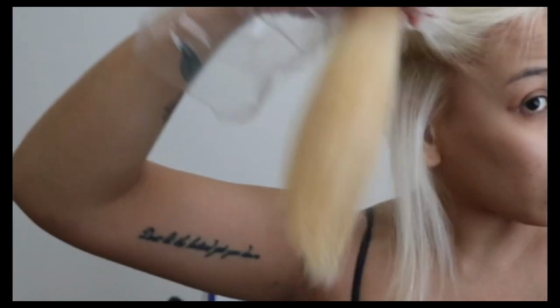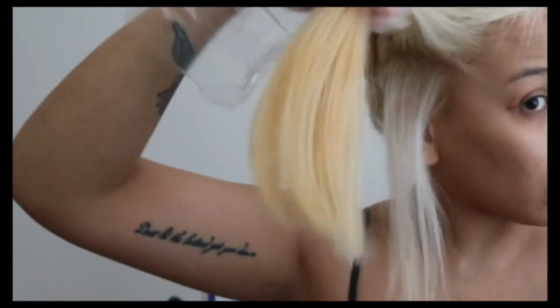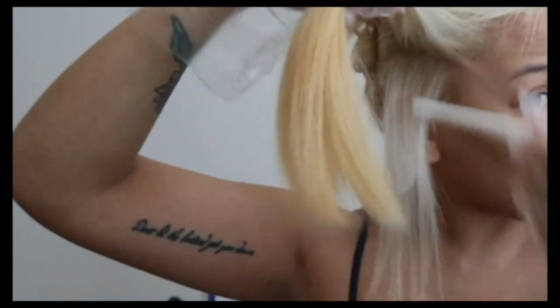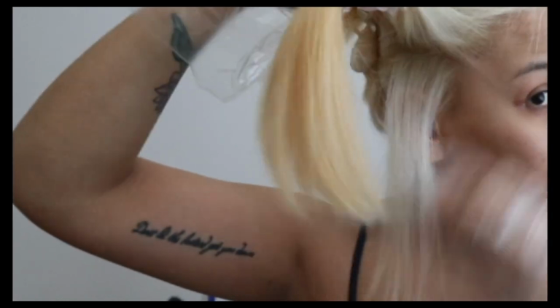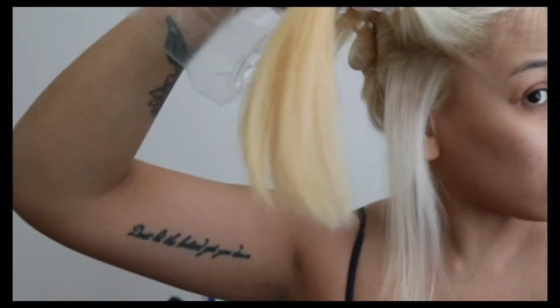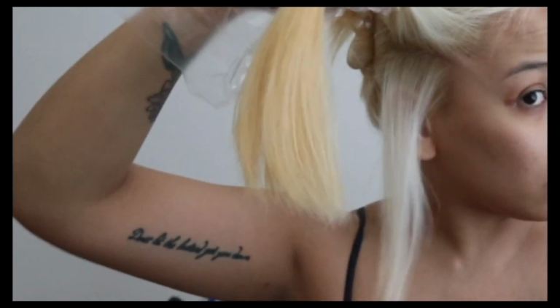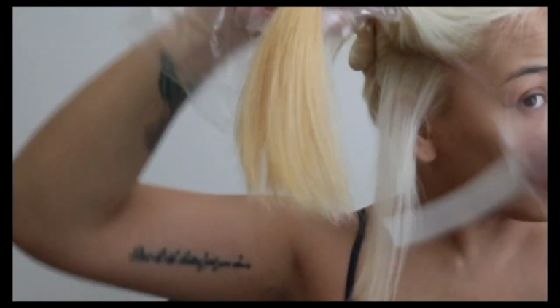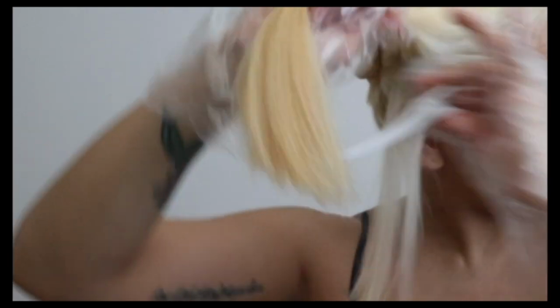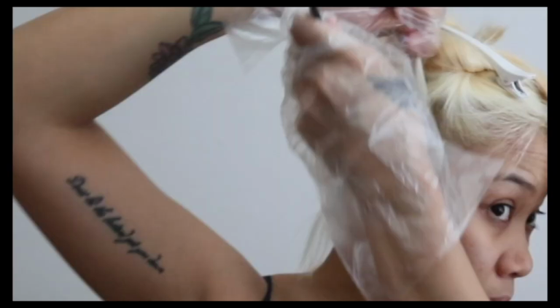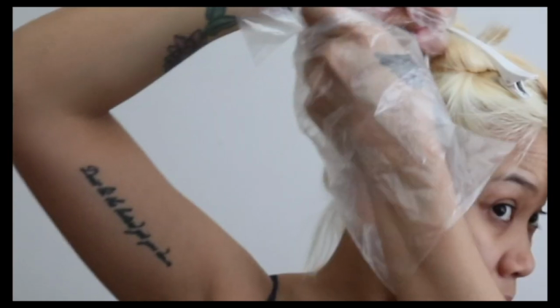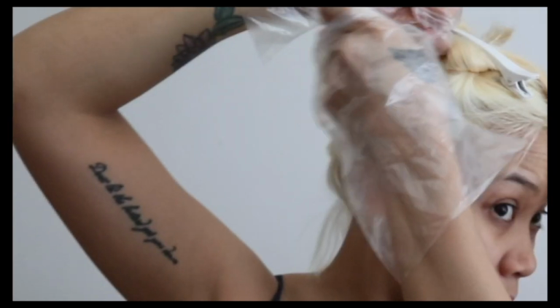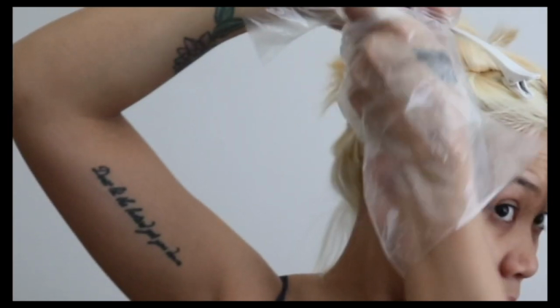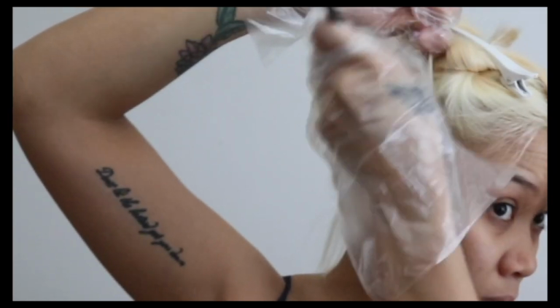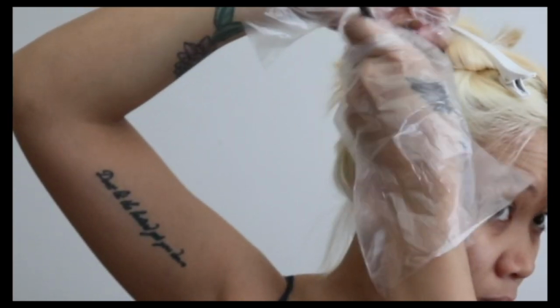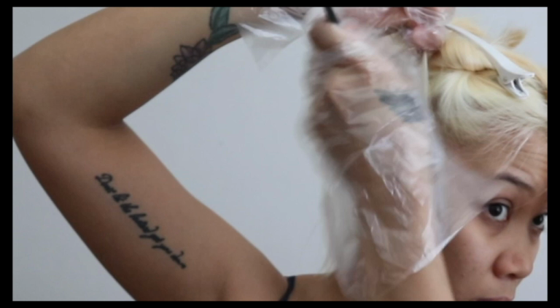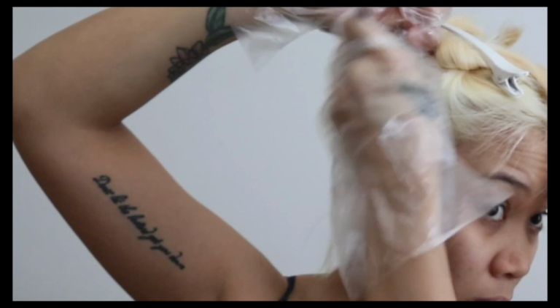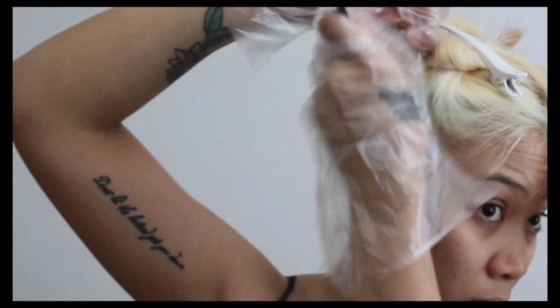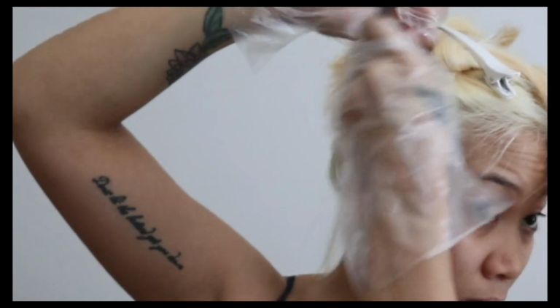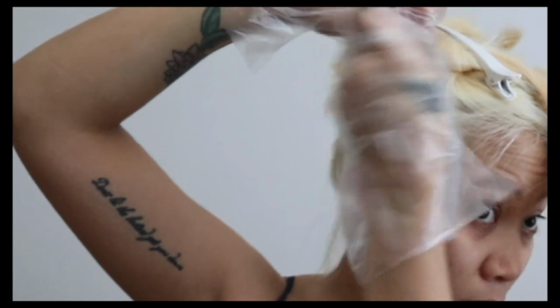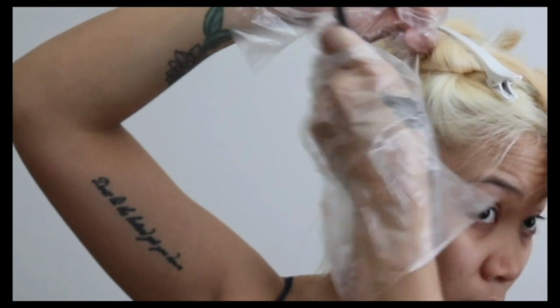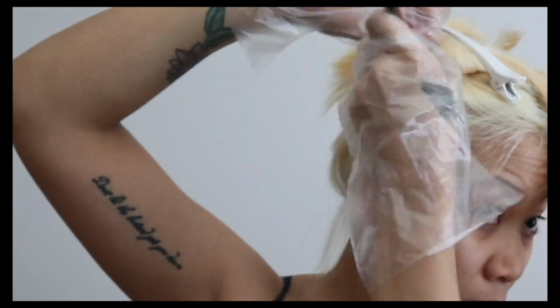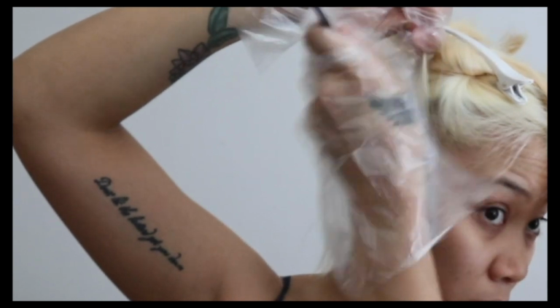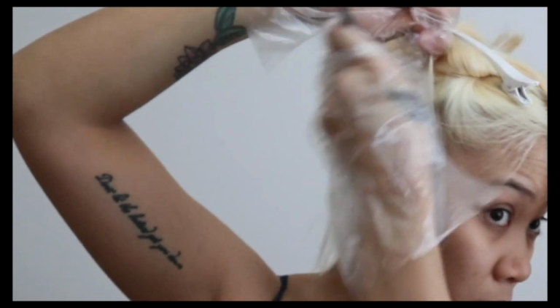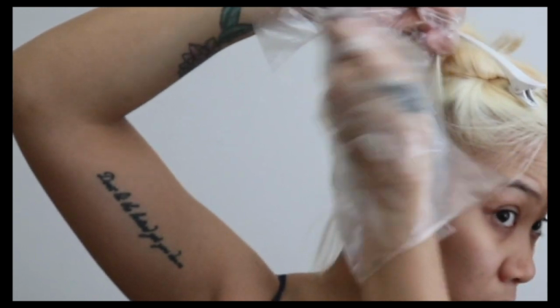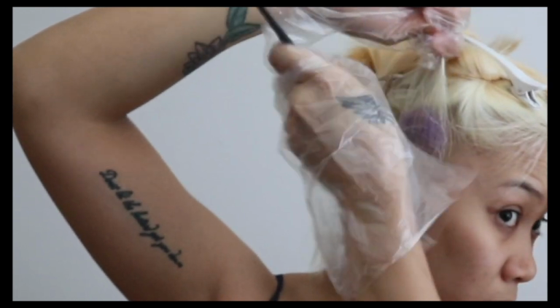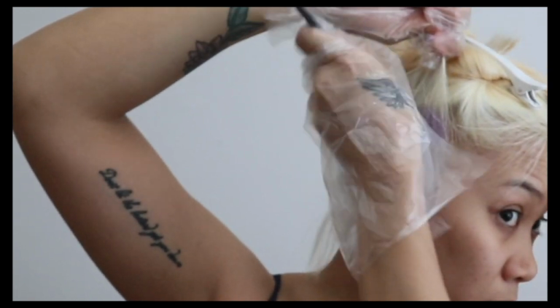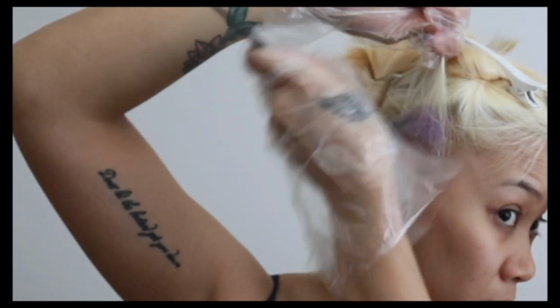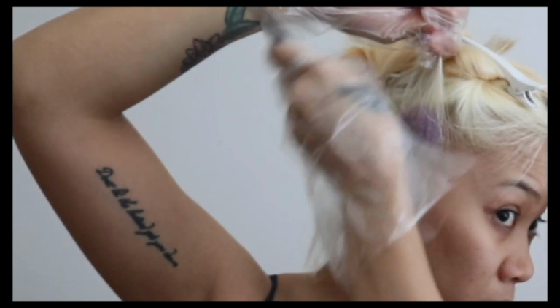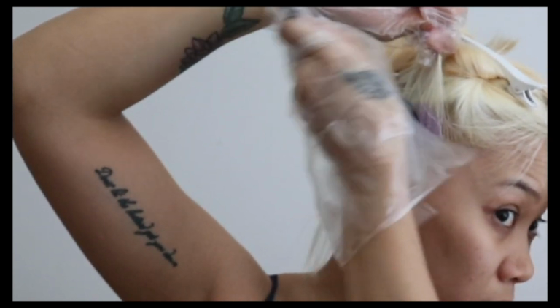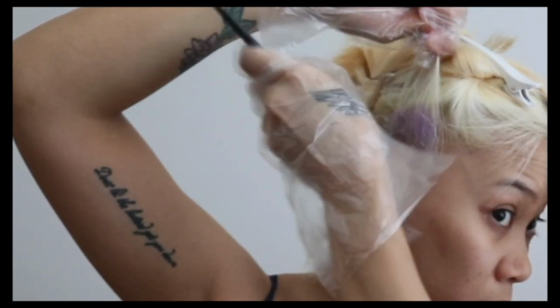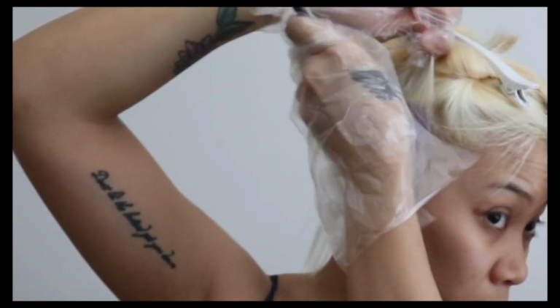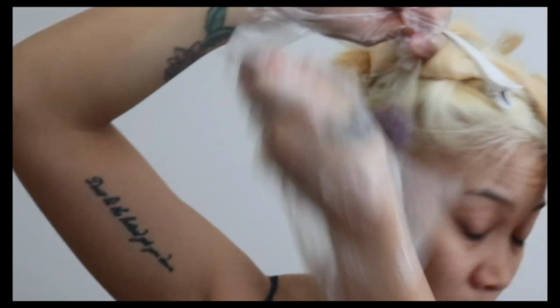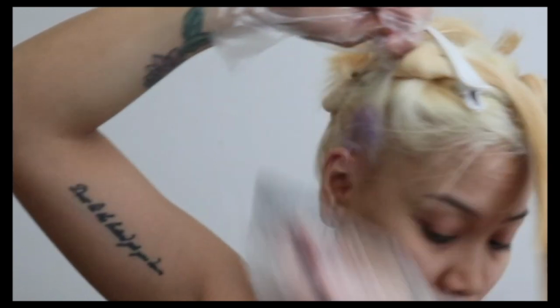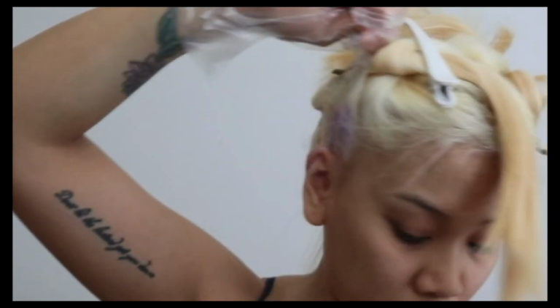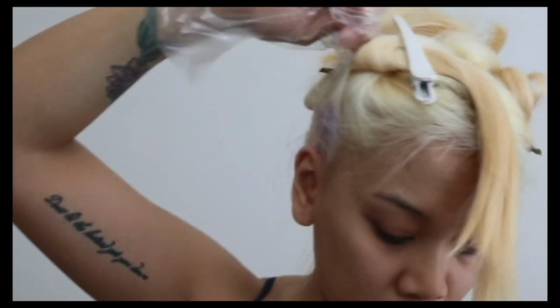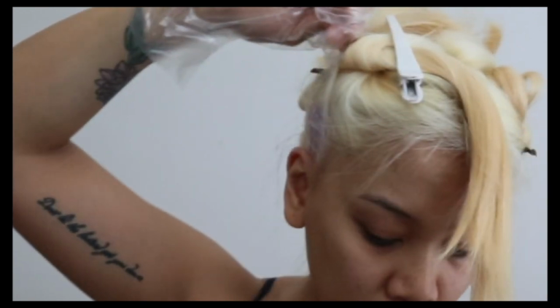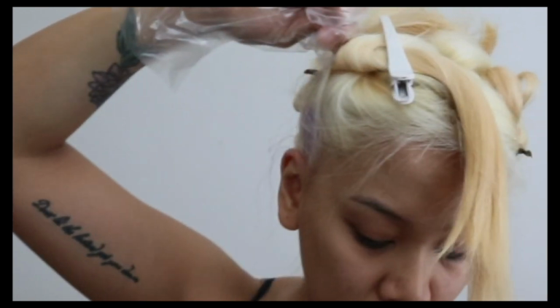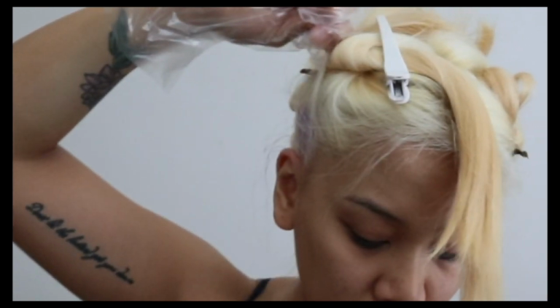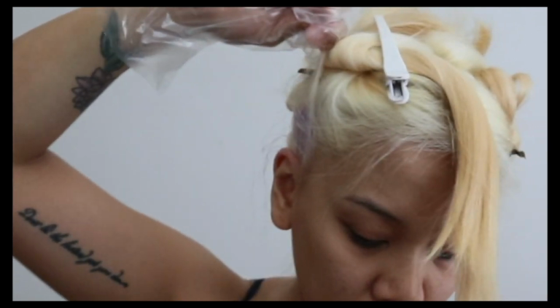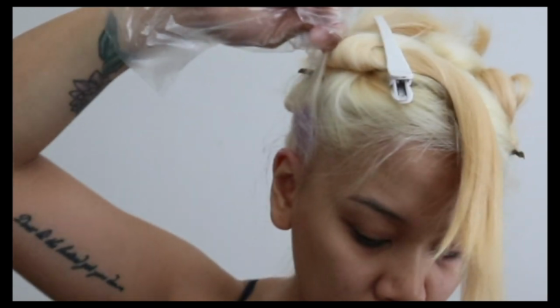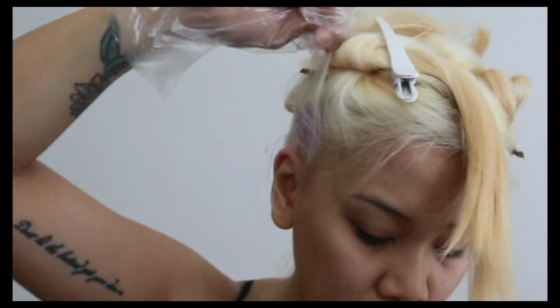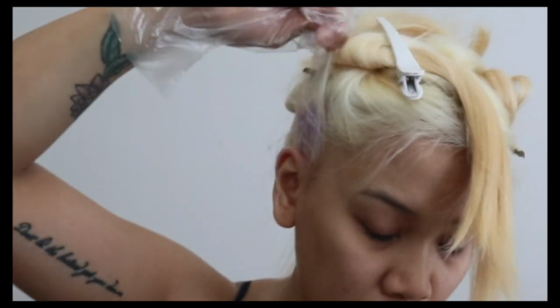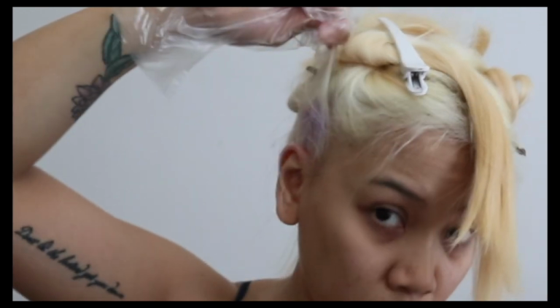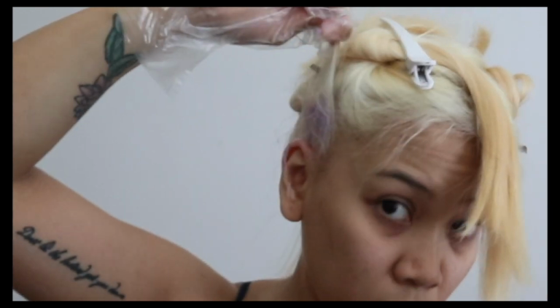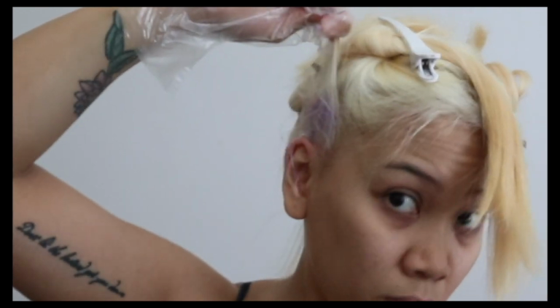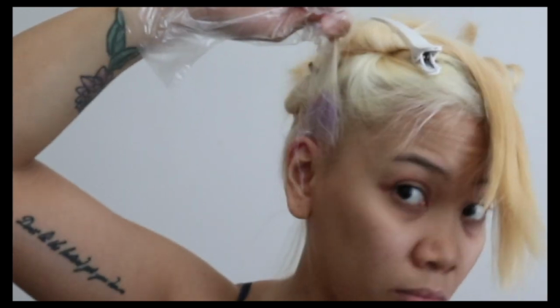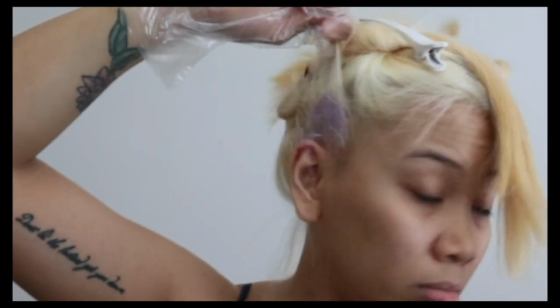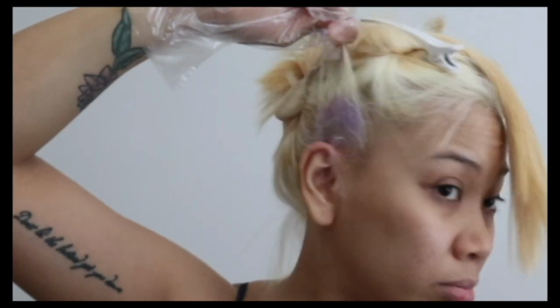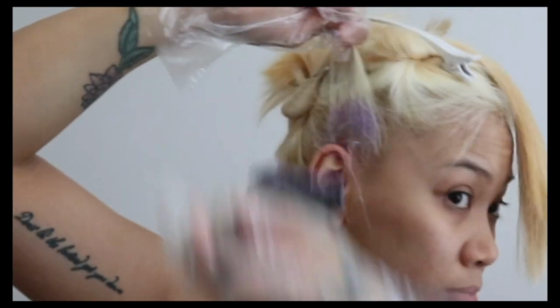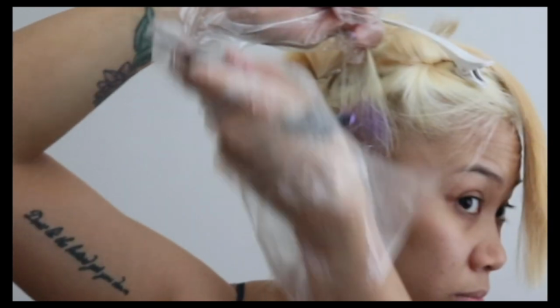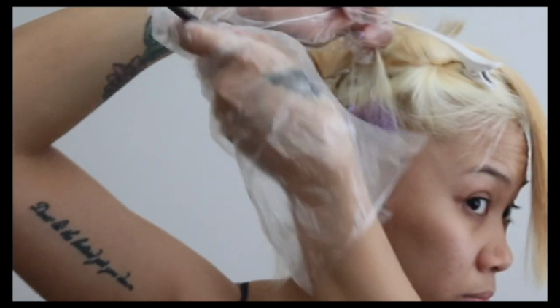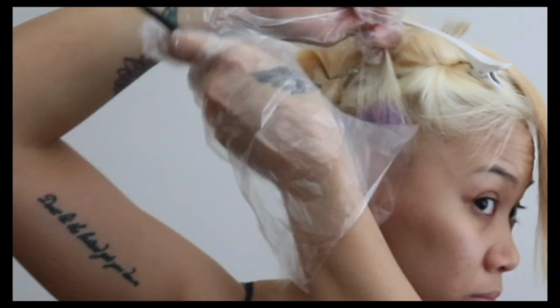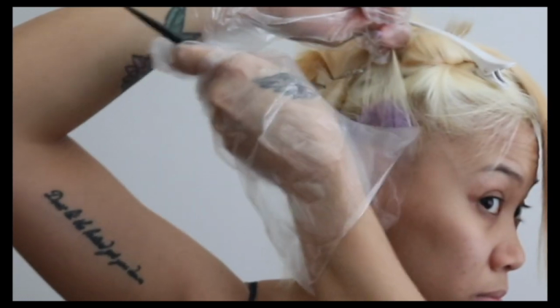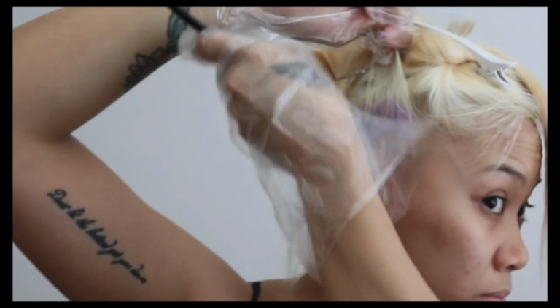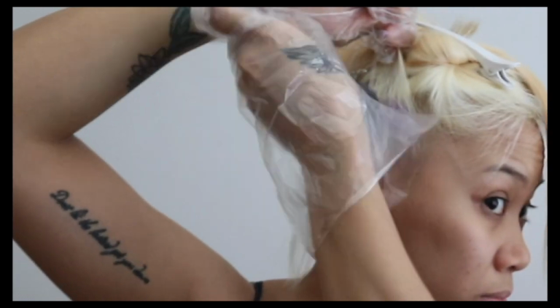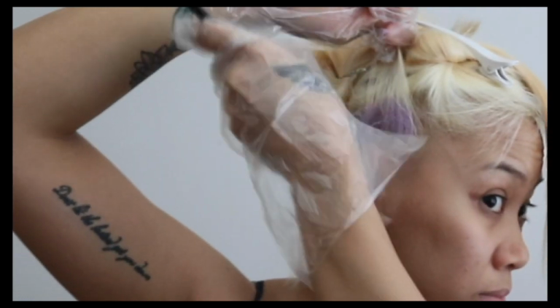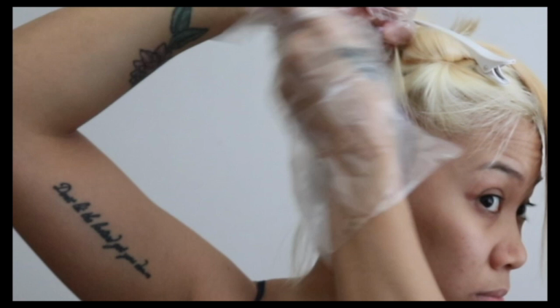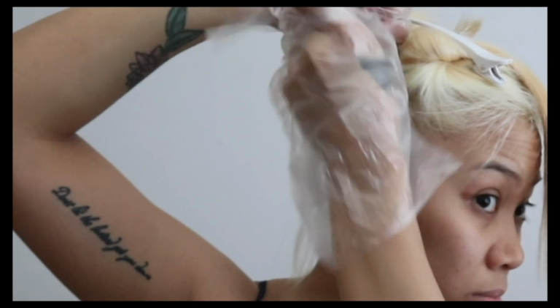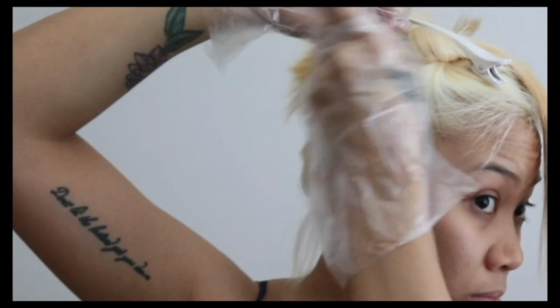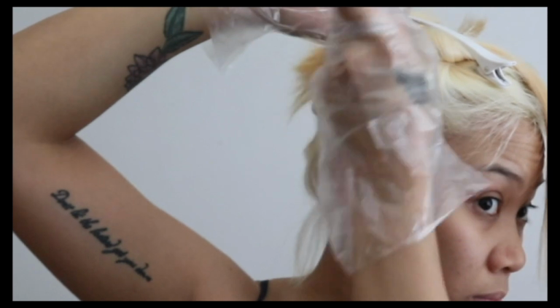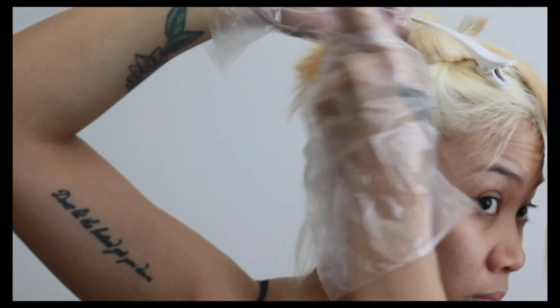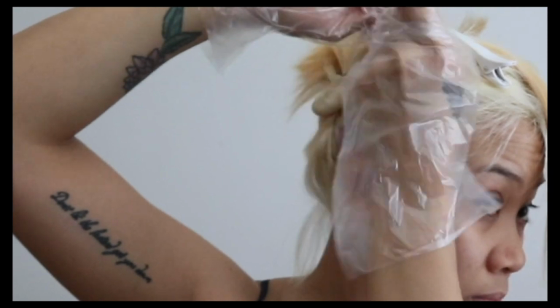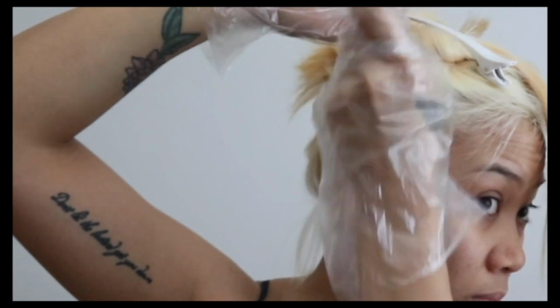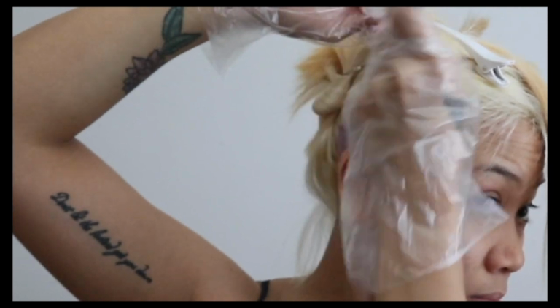Same steps as with the bleach — just make sure to spread the product well from the roots to the bottom, and brush well all the front and back of the hair.